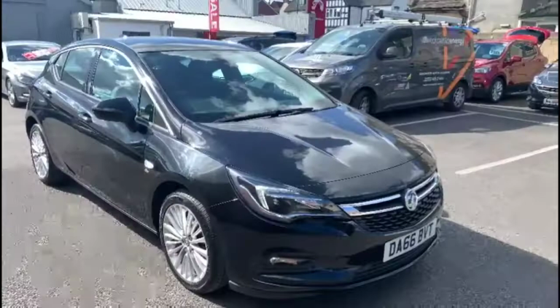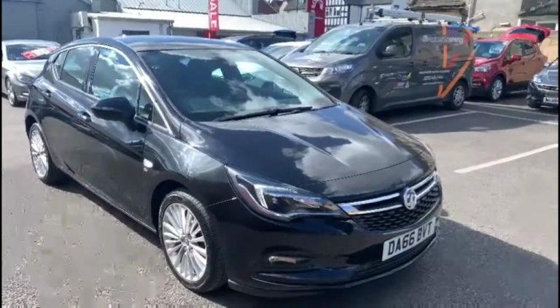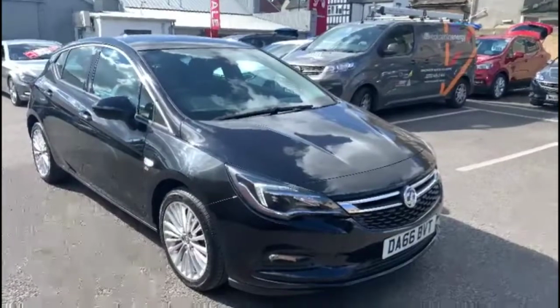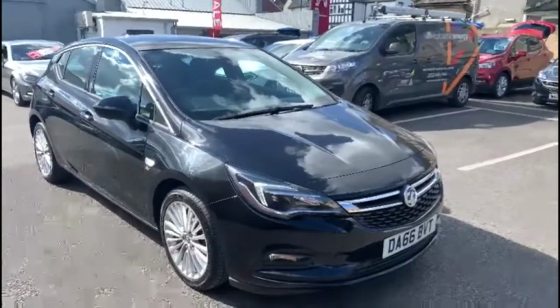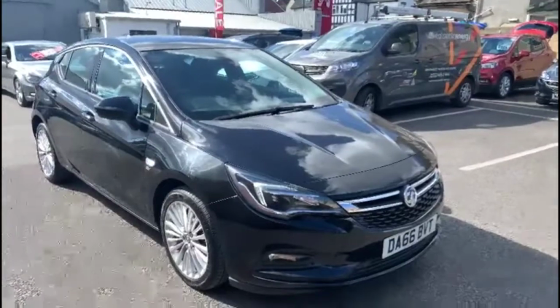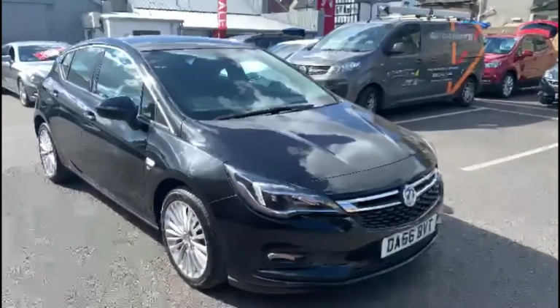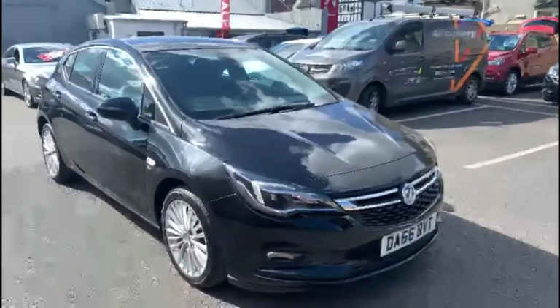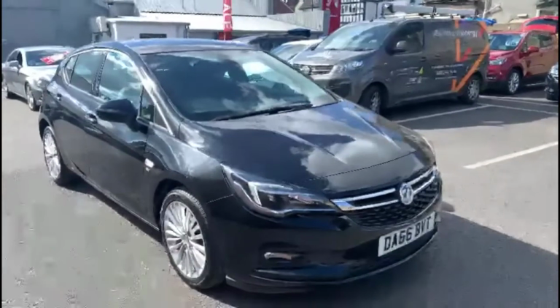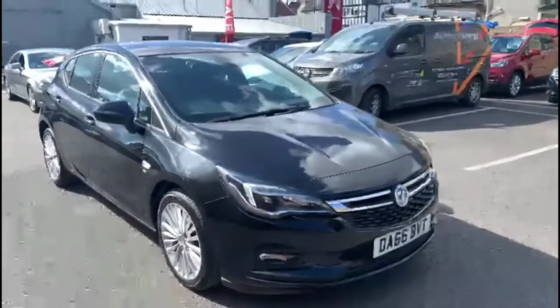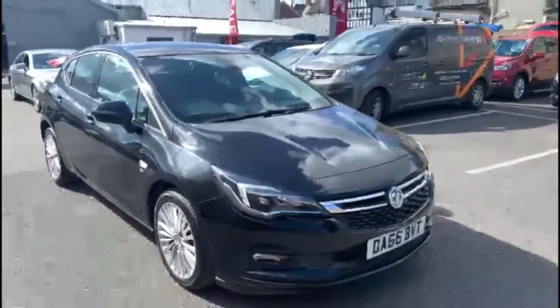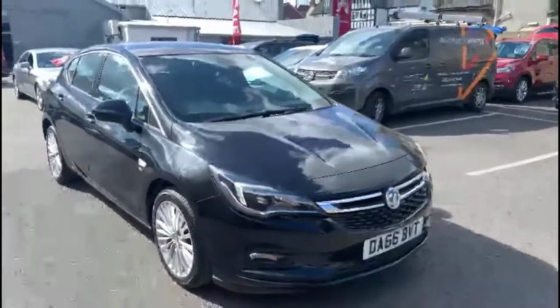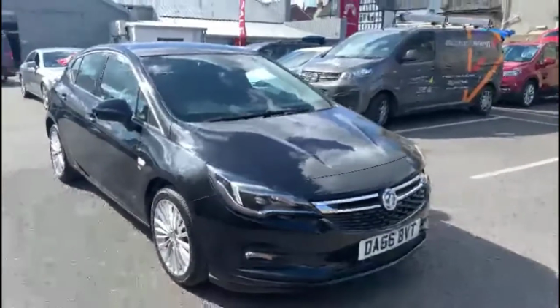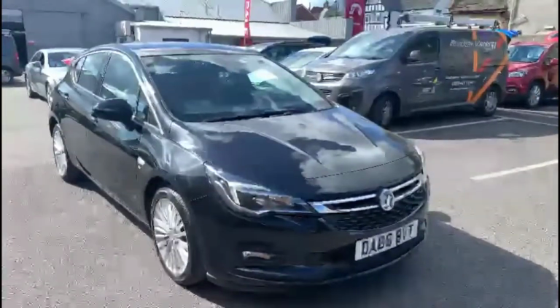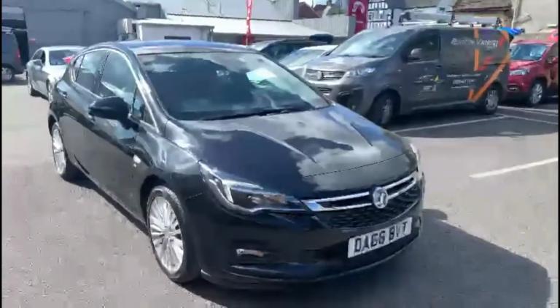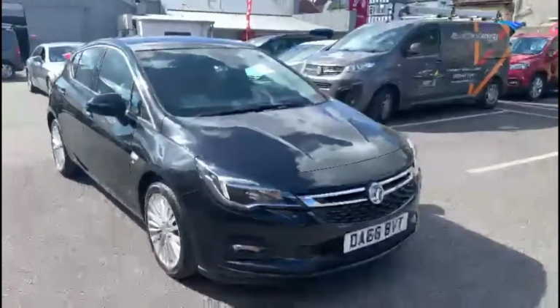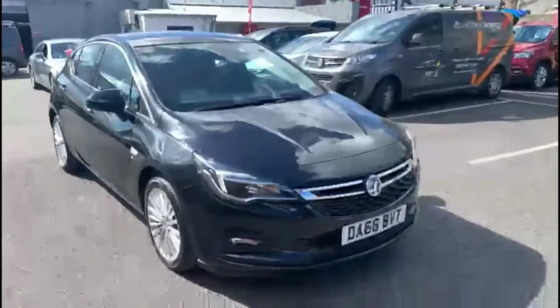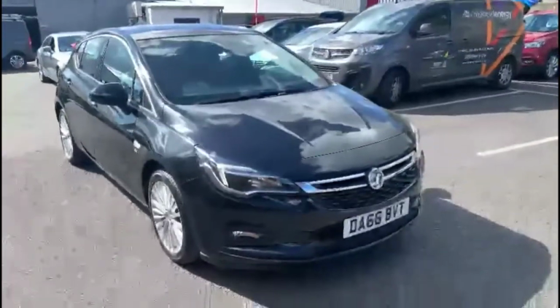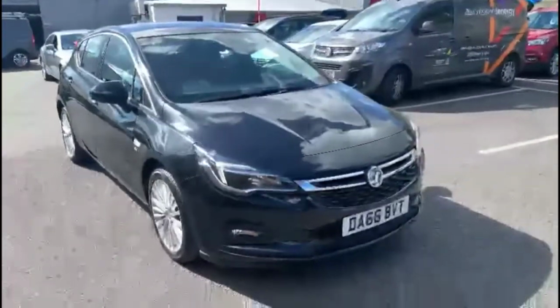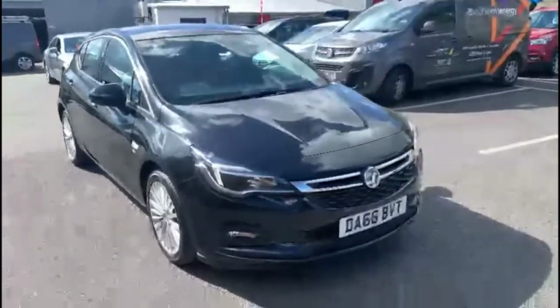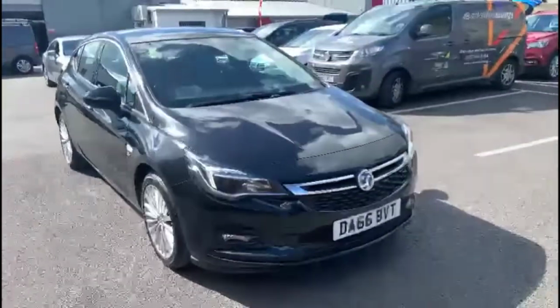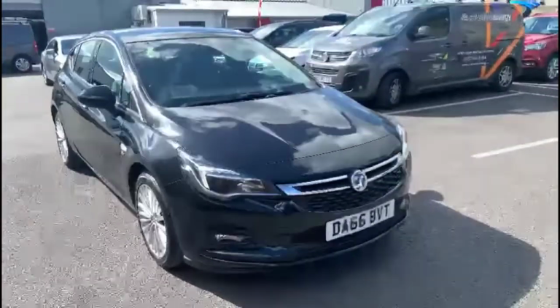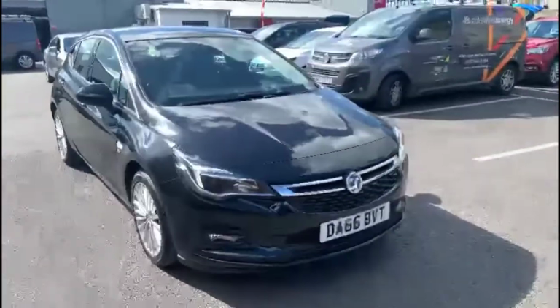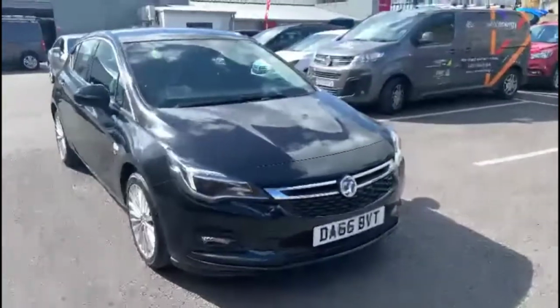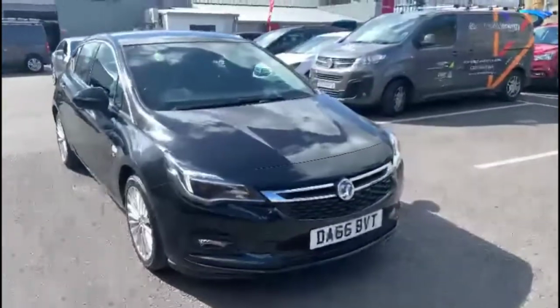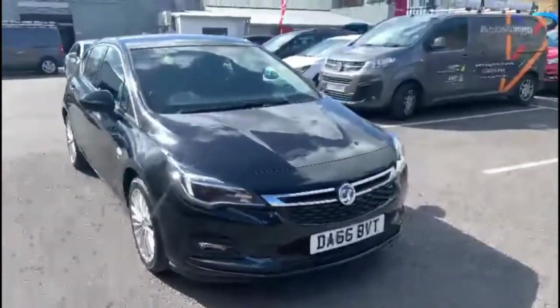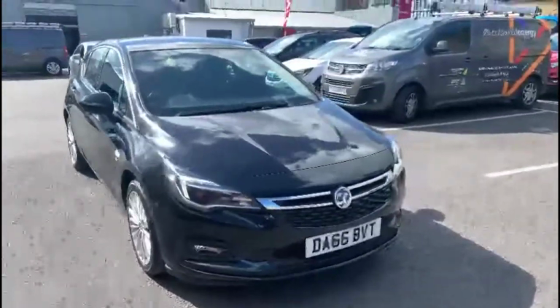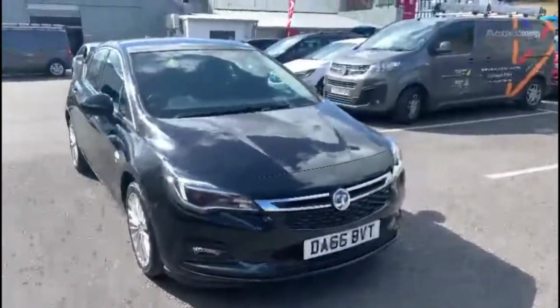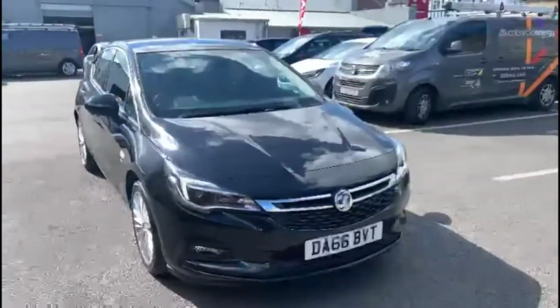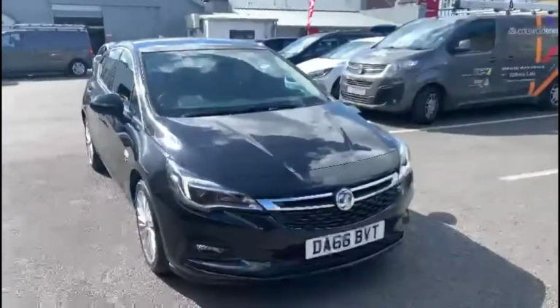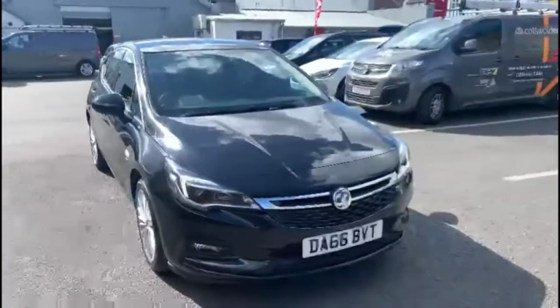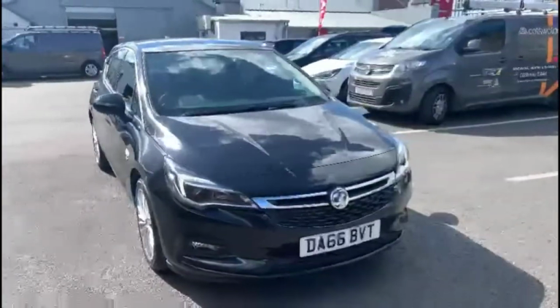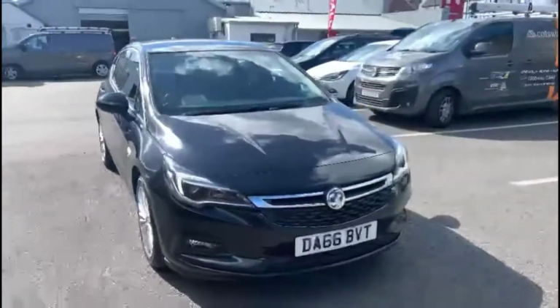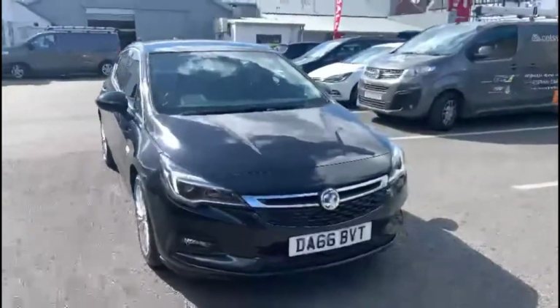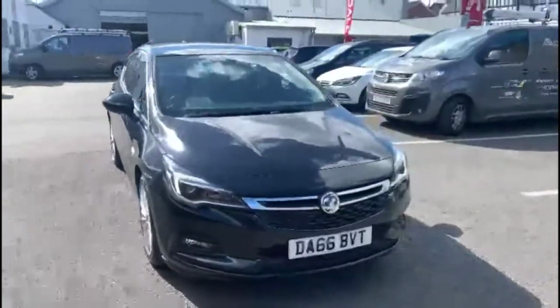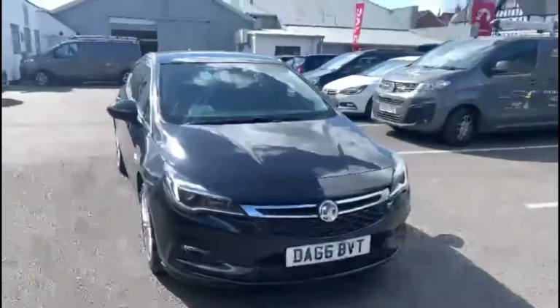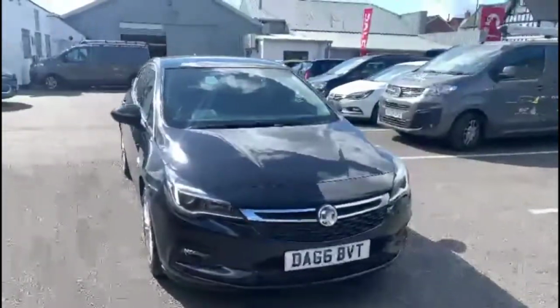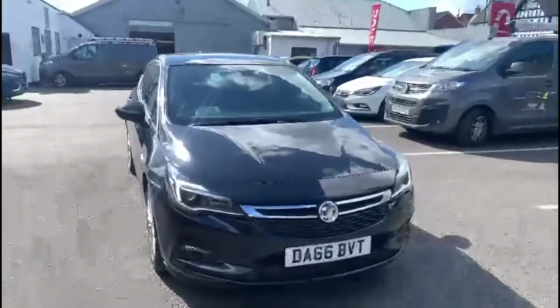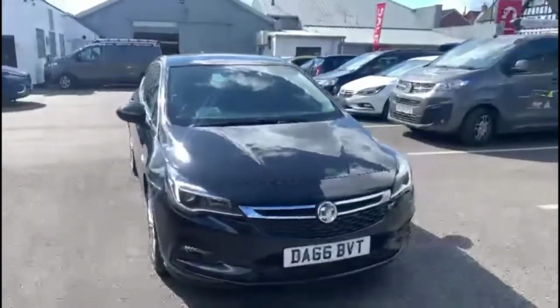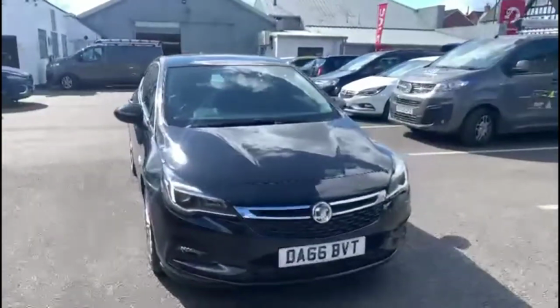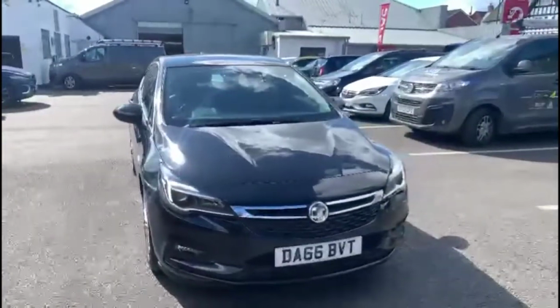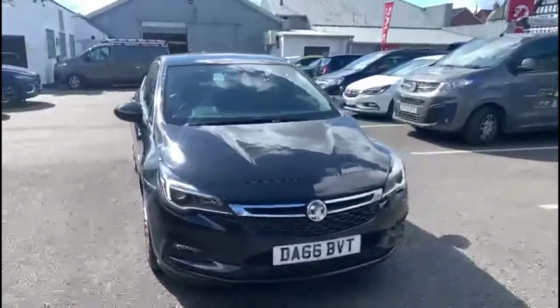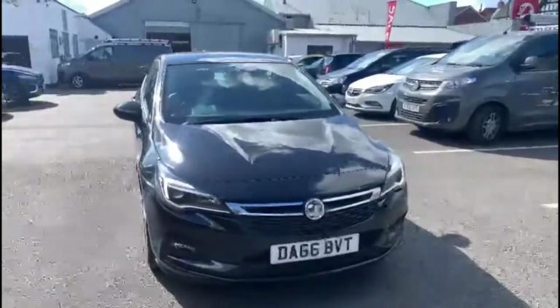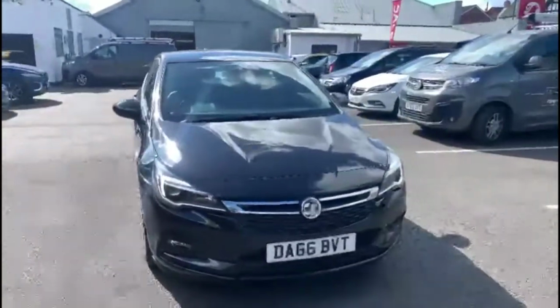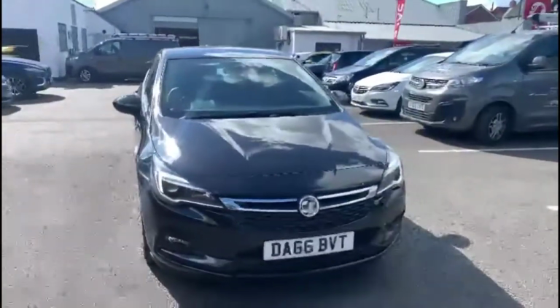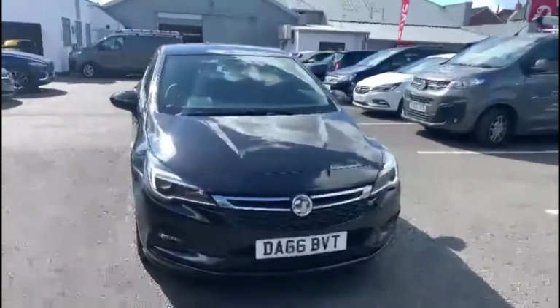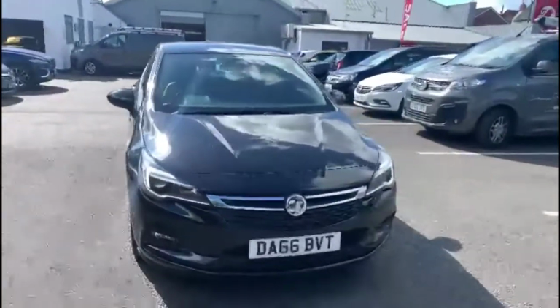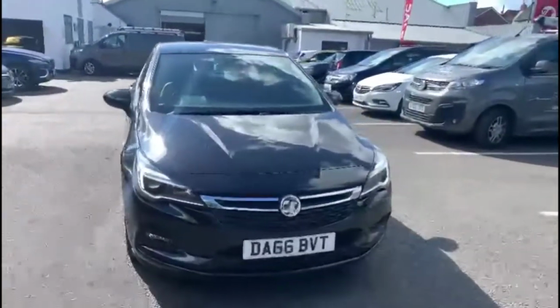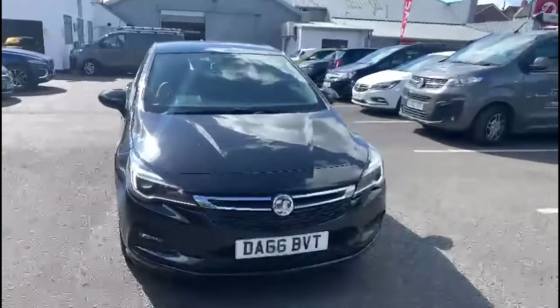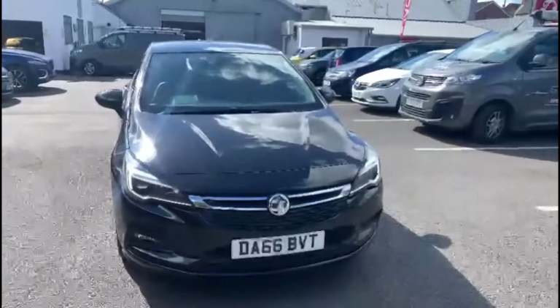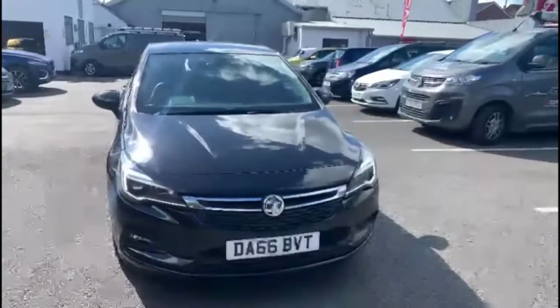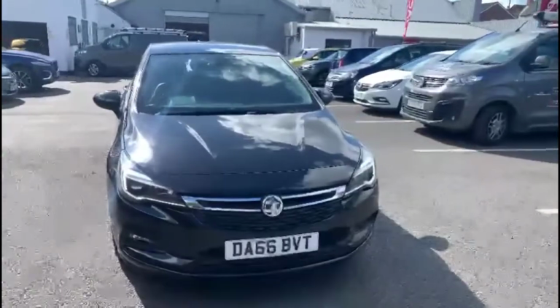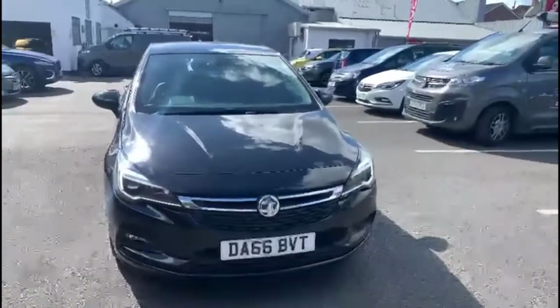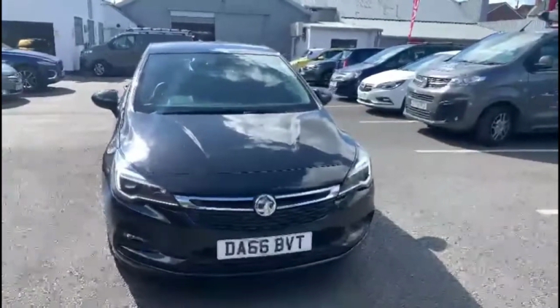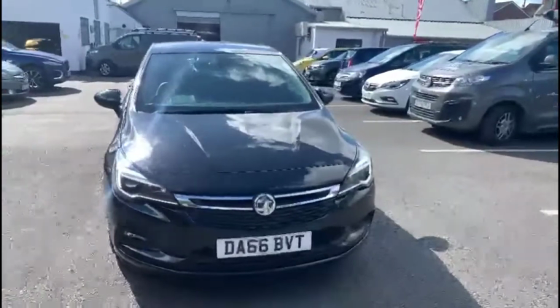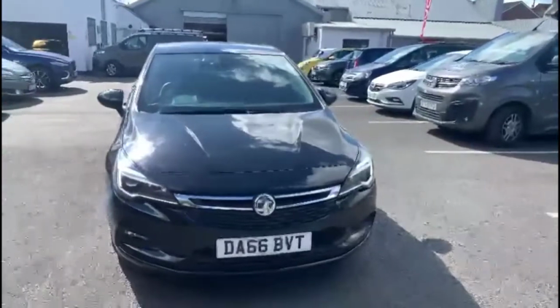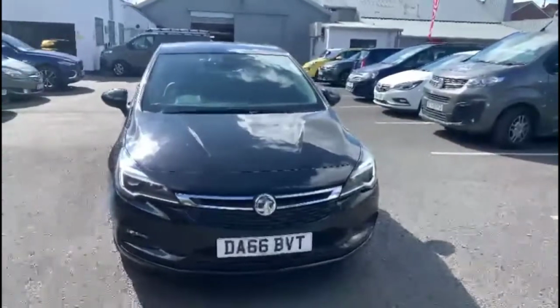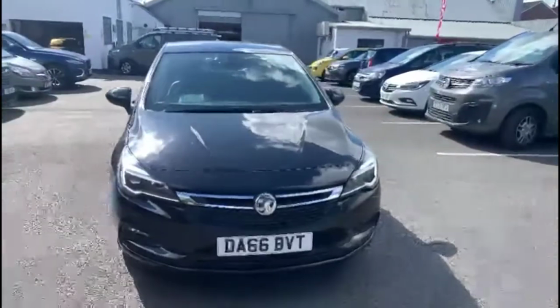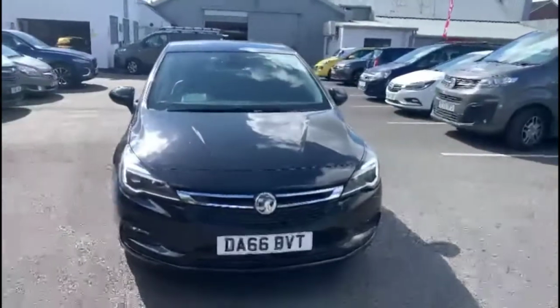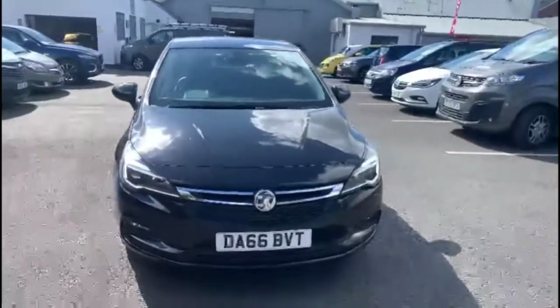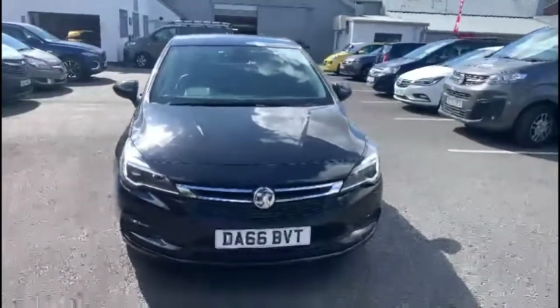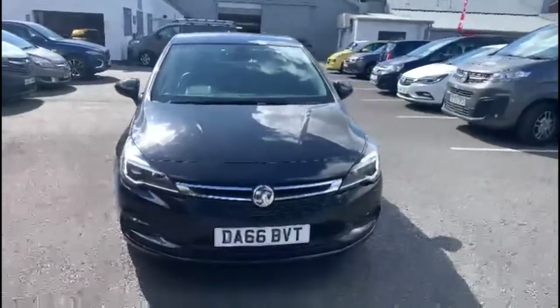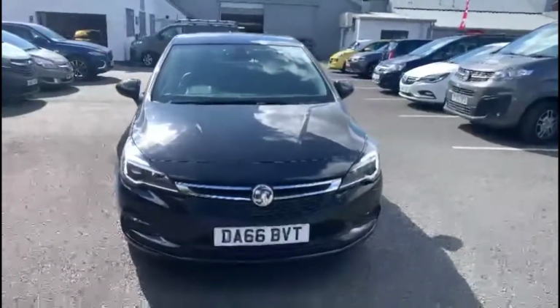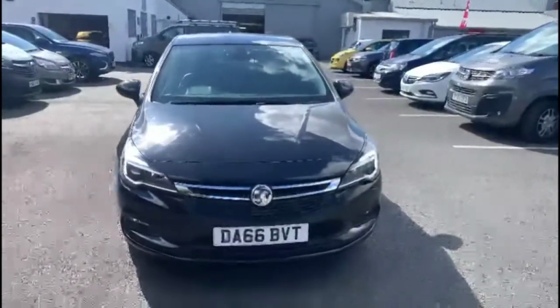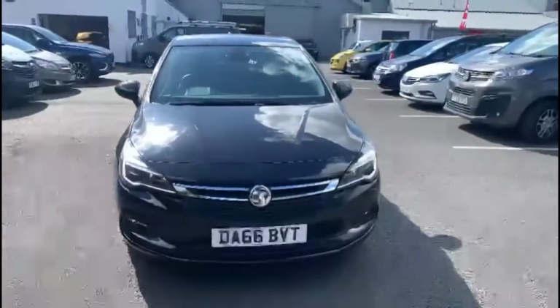Cruise control plus audio and Bluetooth controls and automatic lights are also included. Finance options are available as well as Bayless service plans. If you're interested in this vehicle, please give us a call at Bayless Vauxhall.